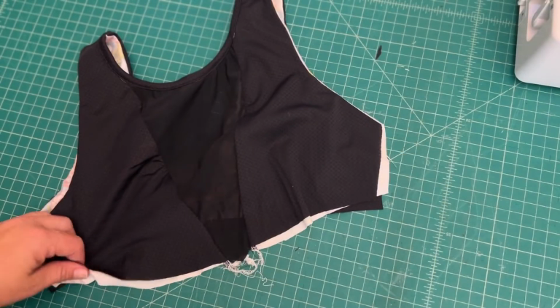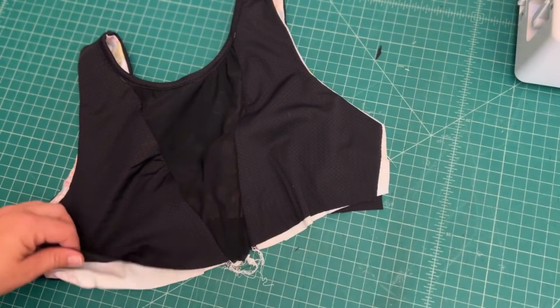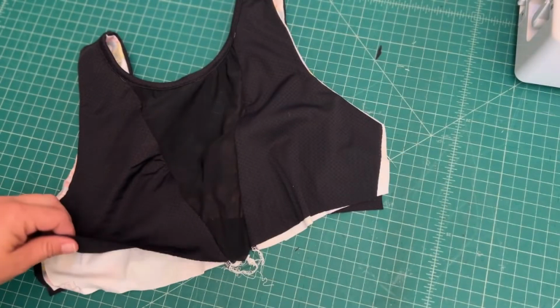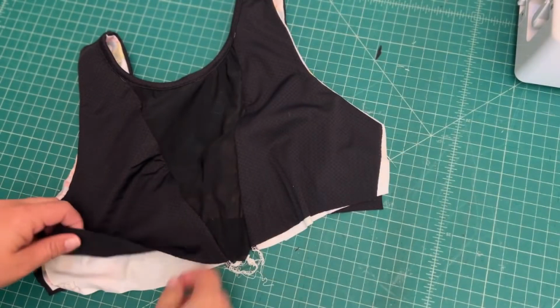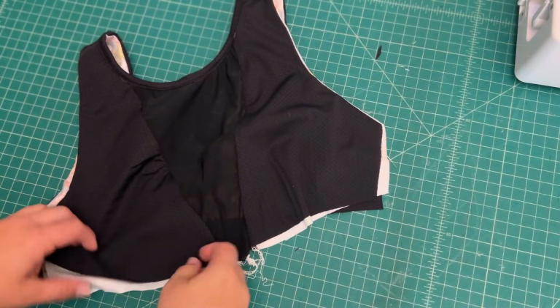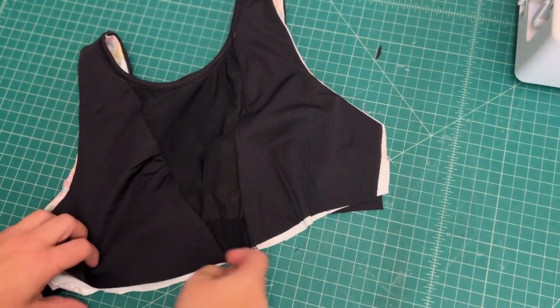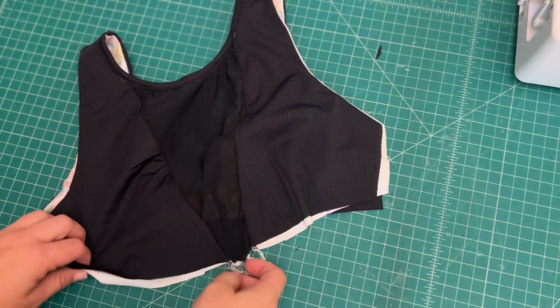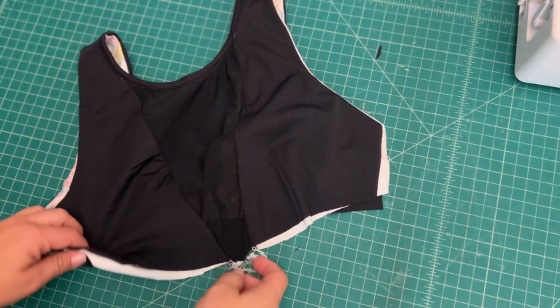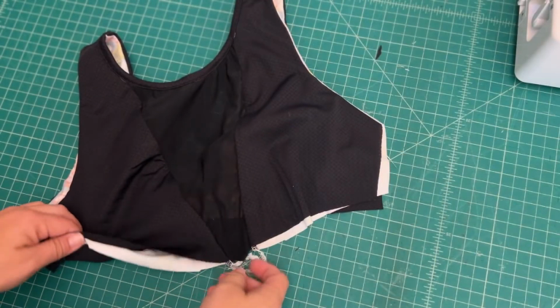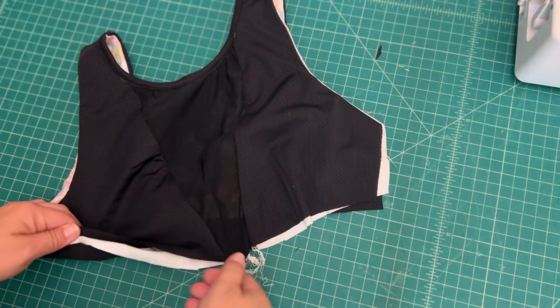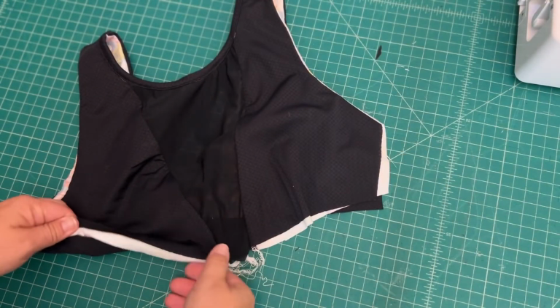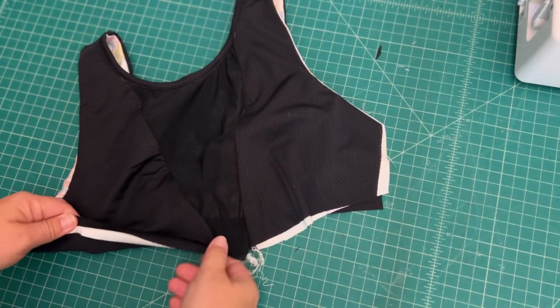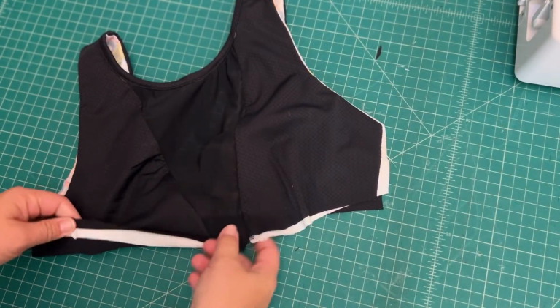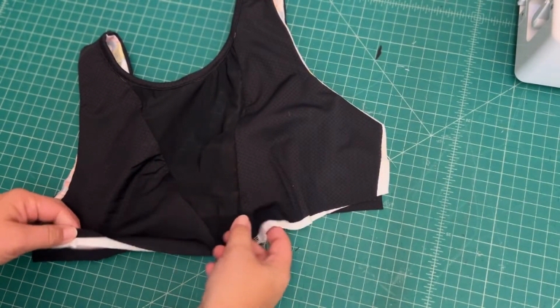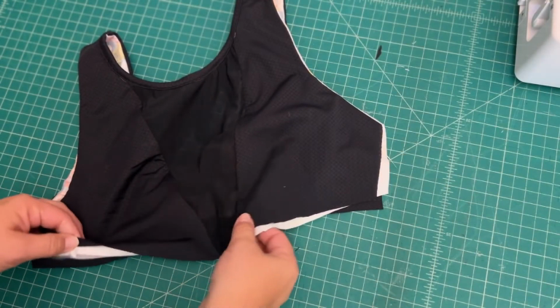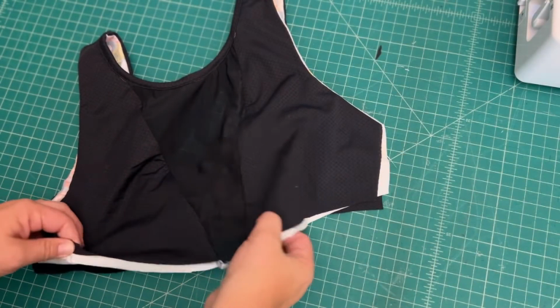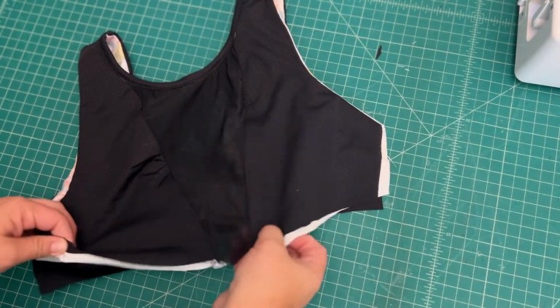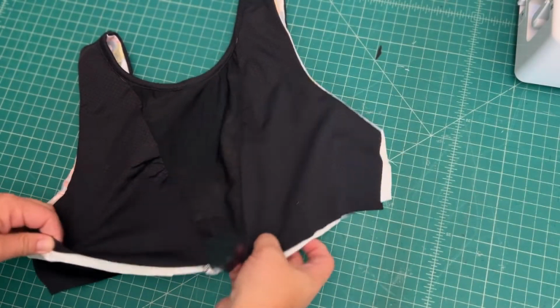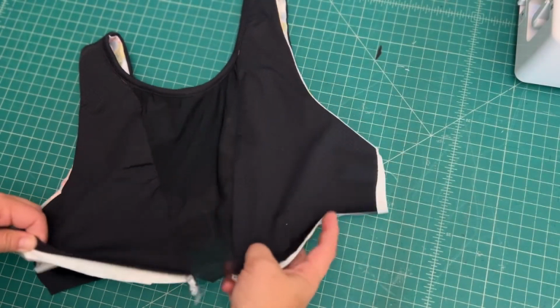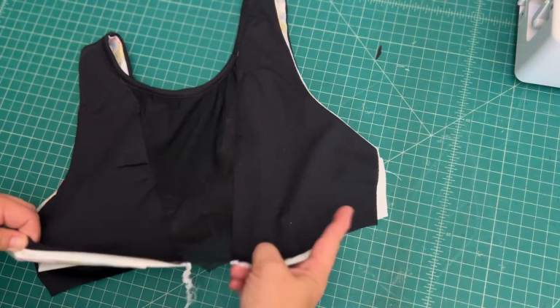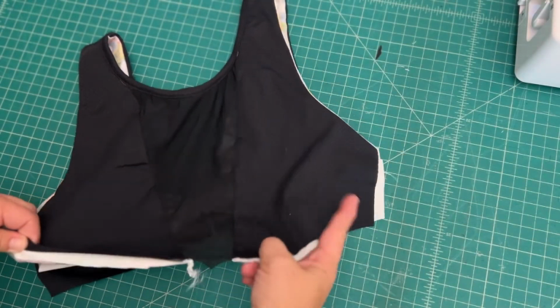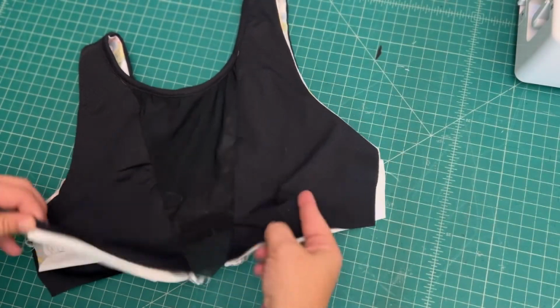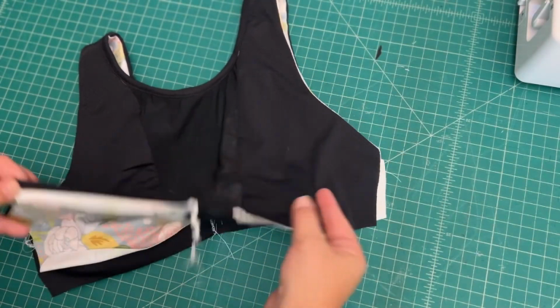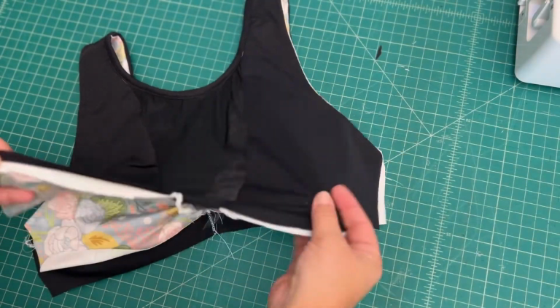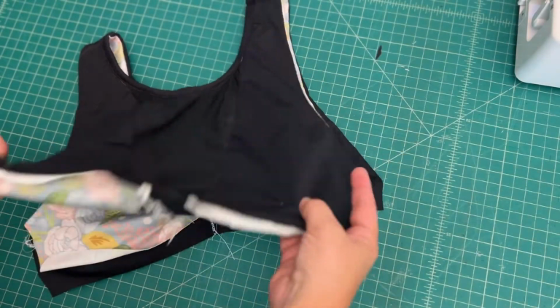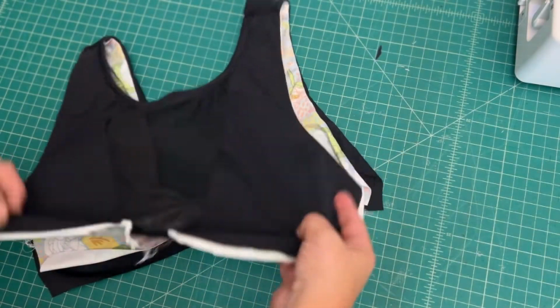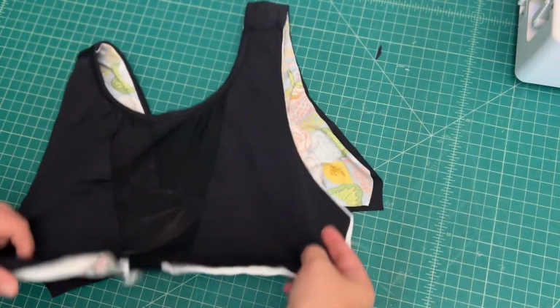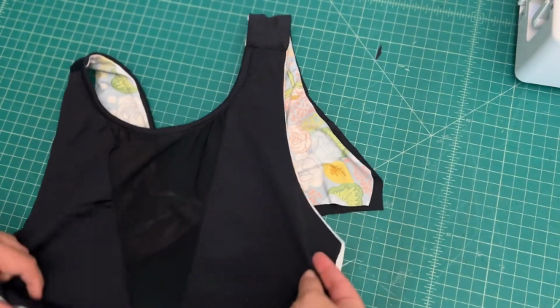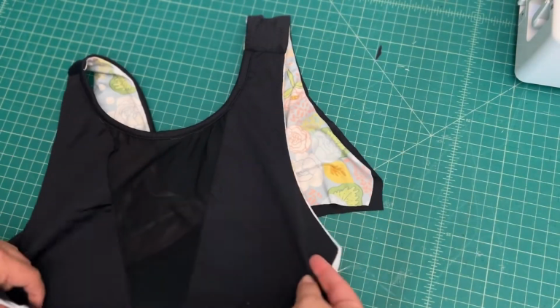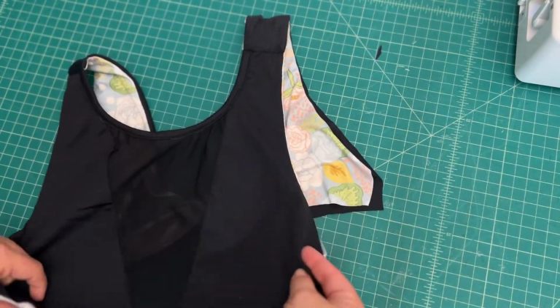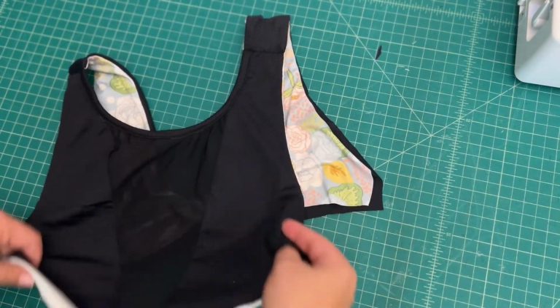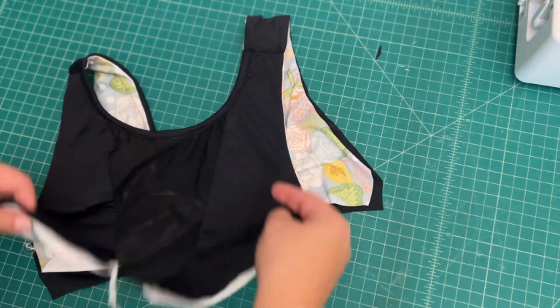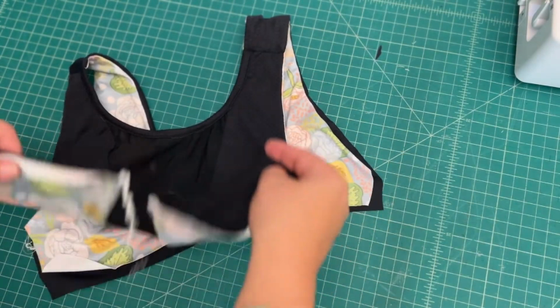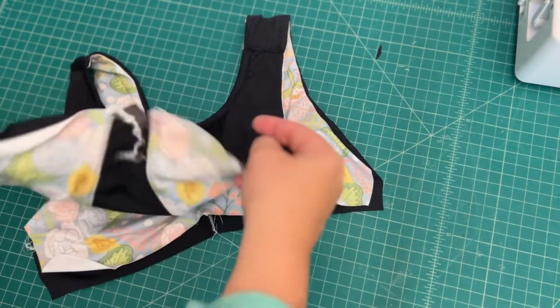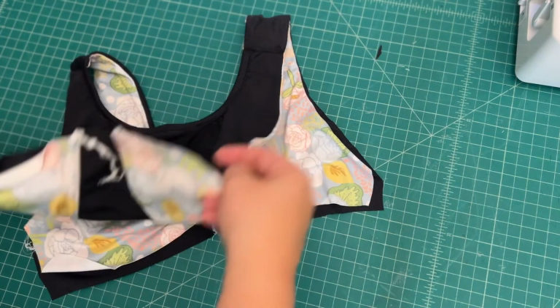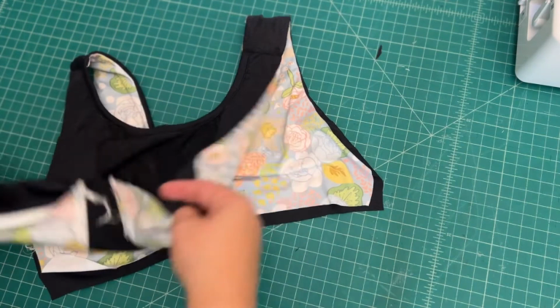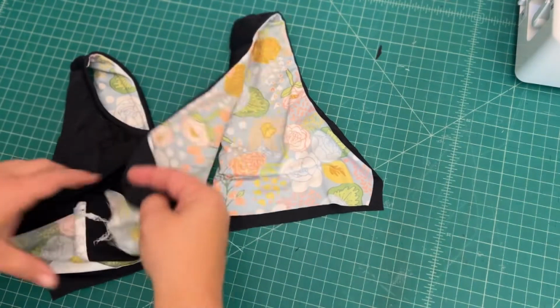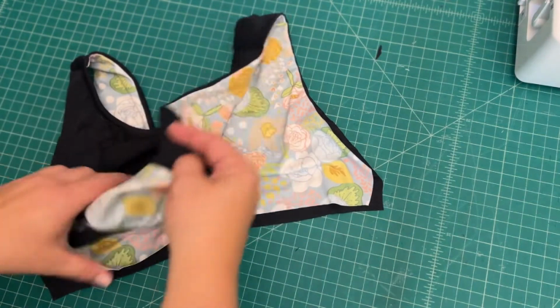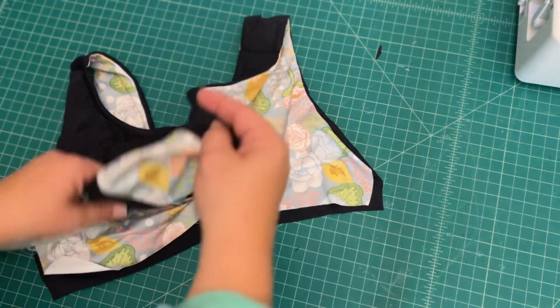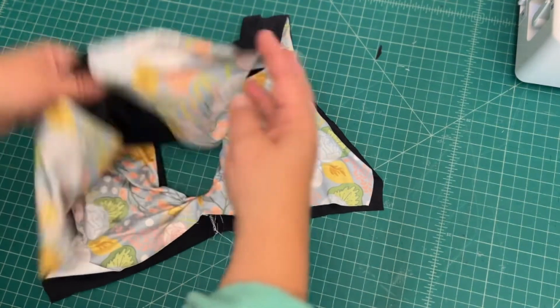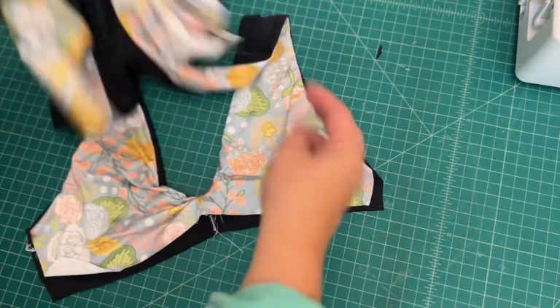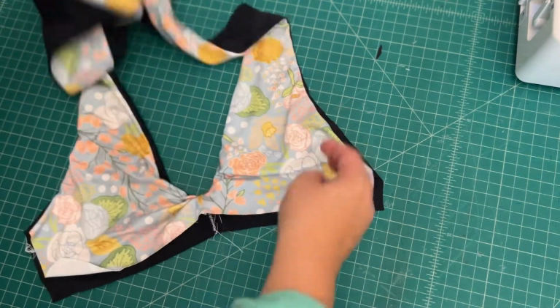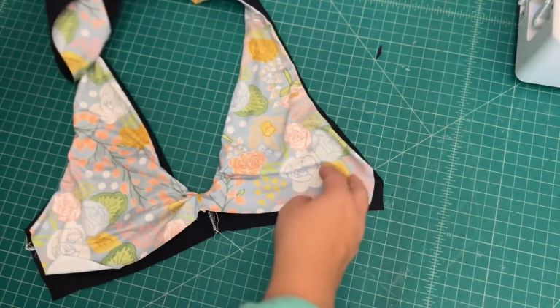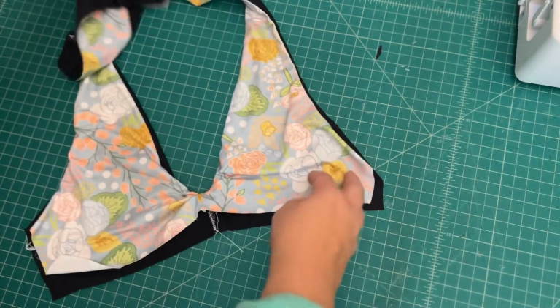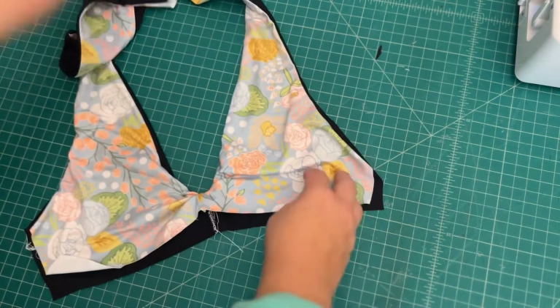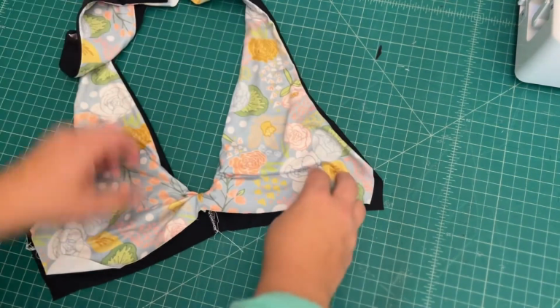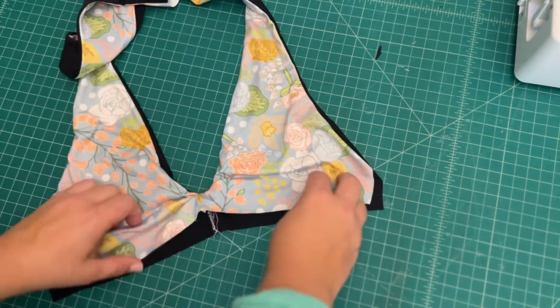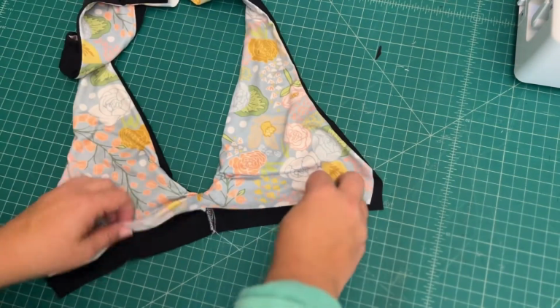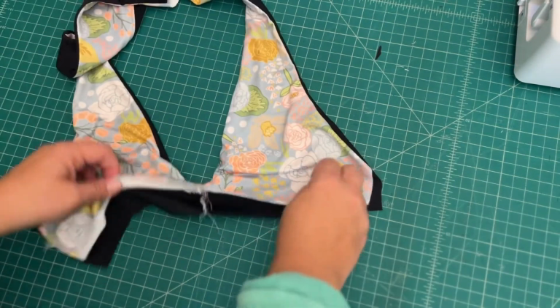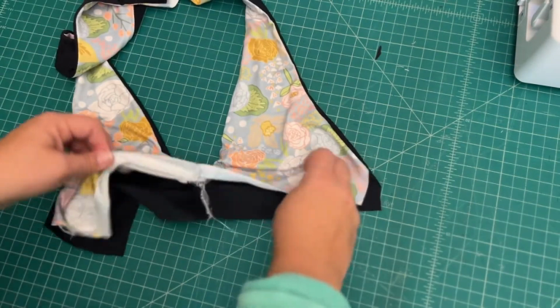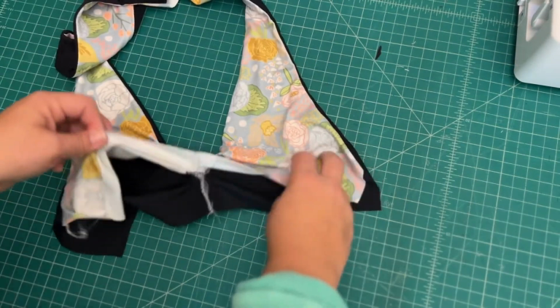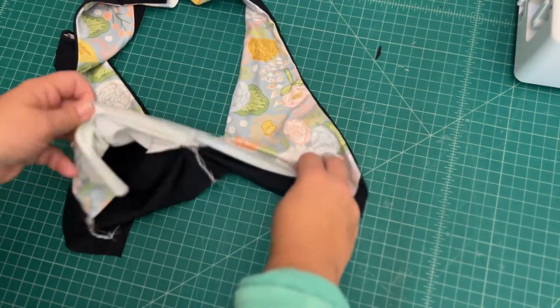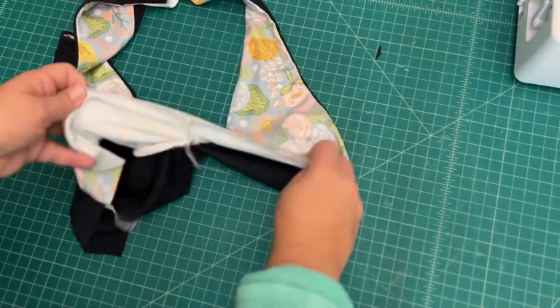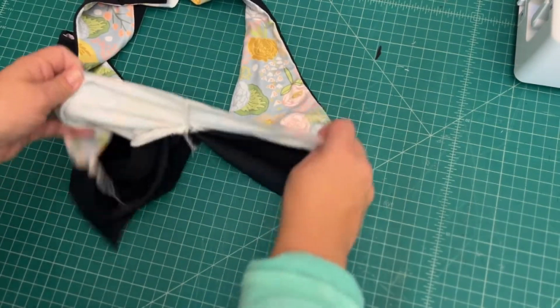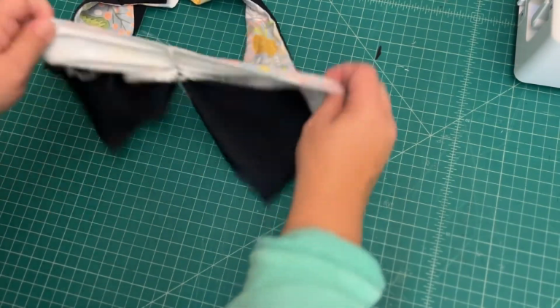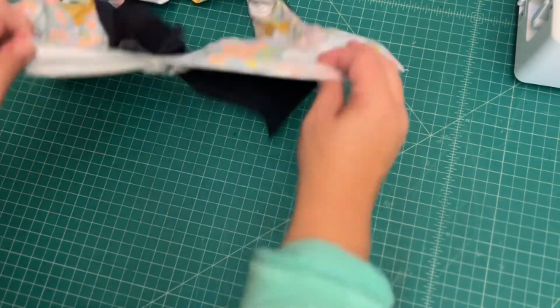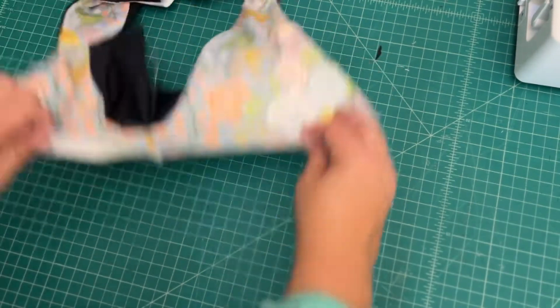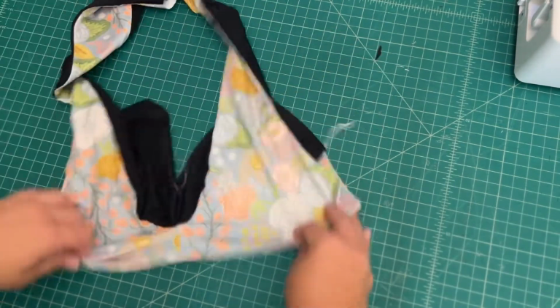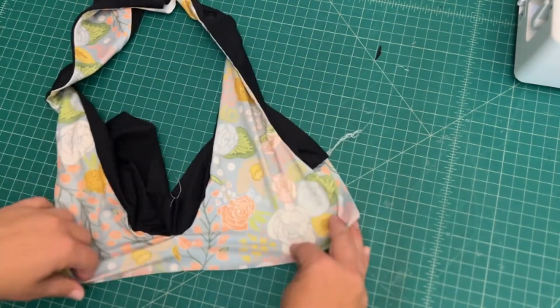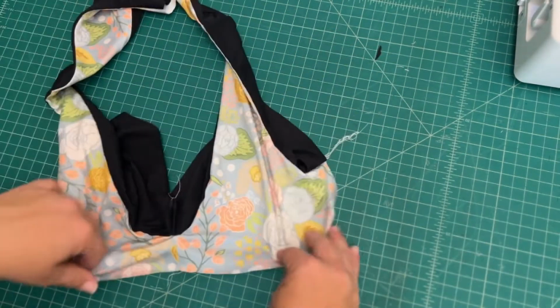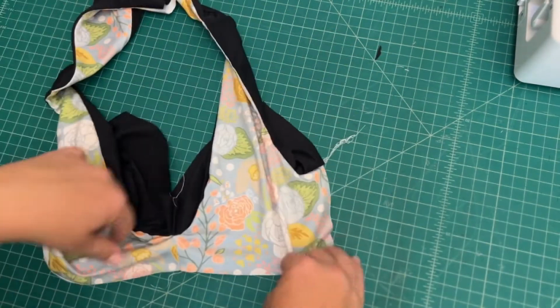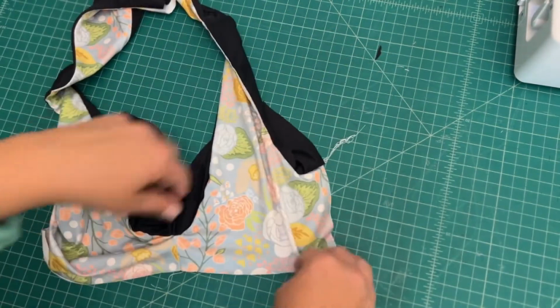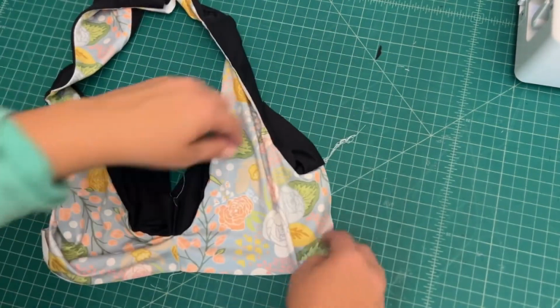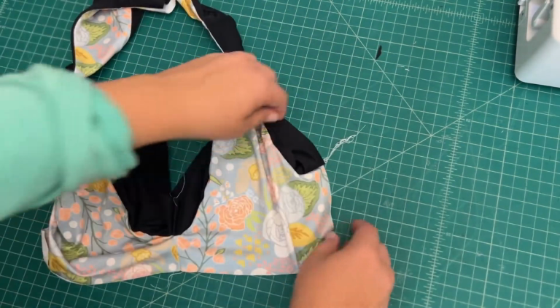Hey everyone, welcome to day five of our Brice Sew Along. Today we're going to start by sewing up our side seams.